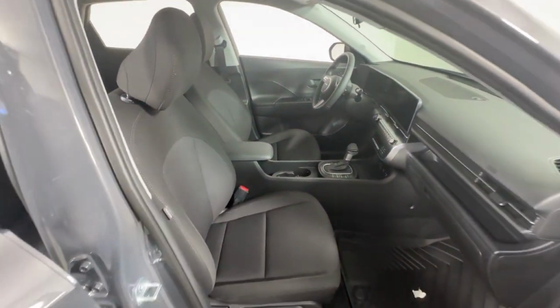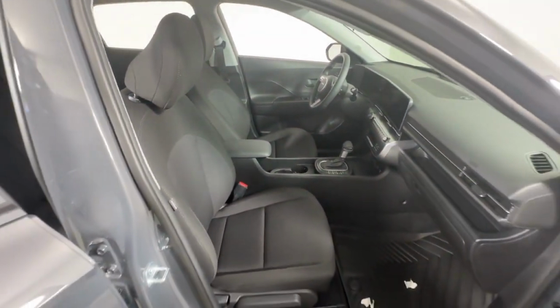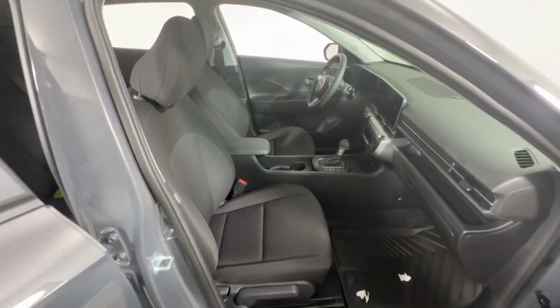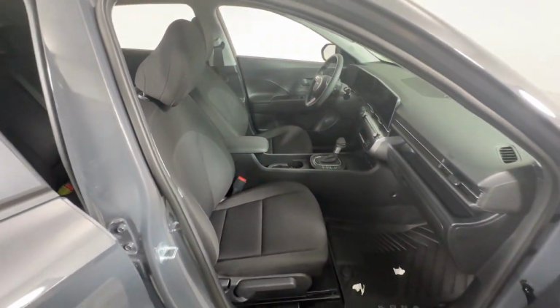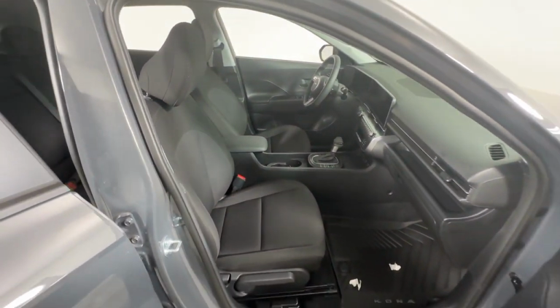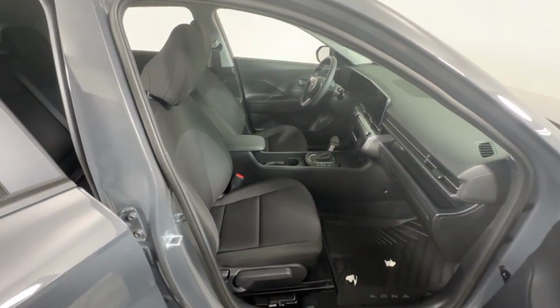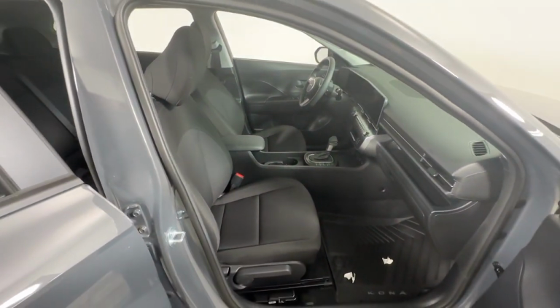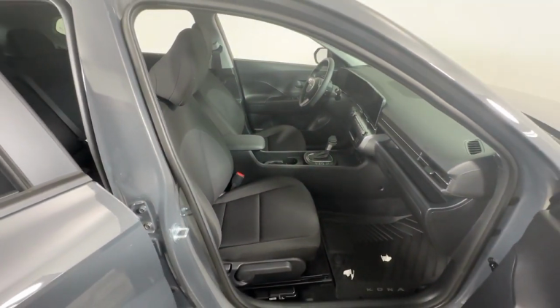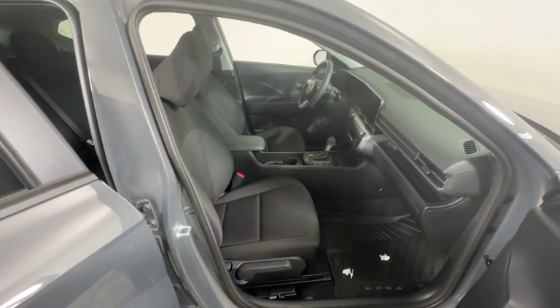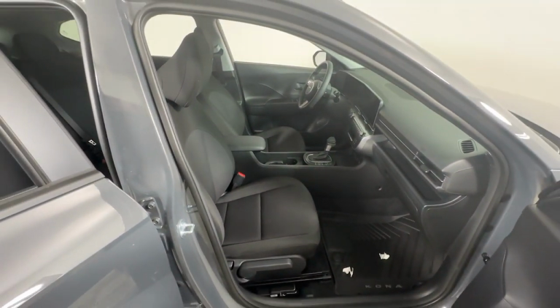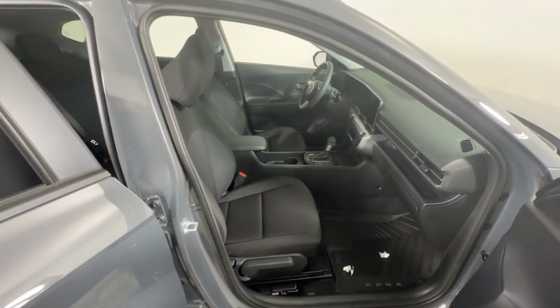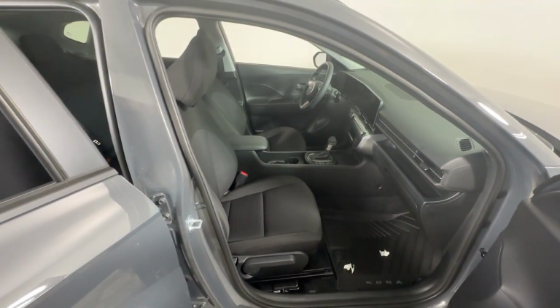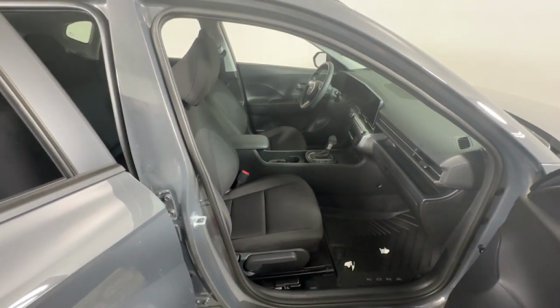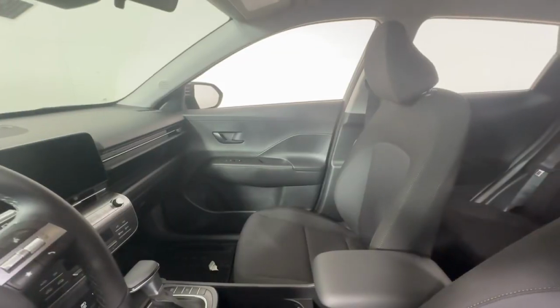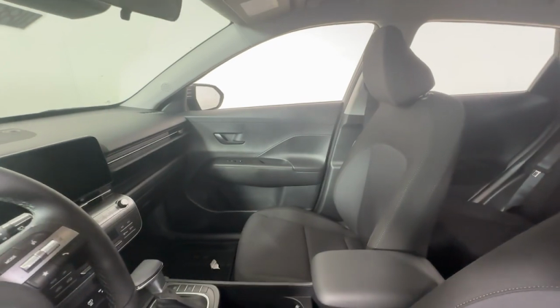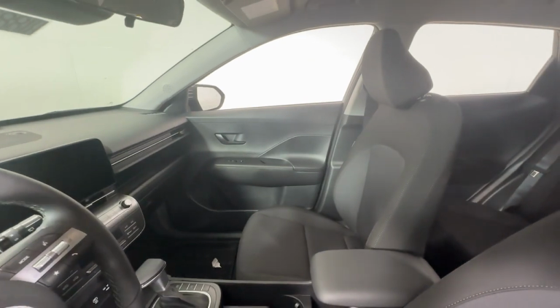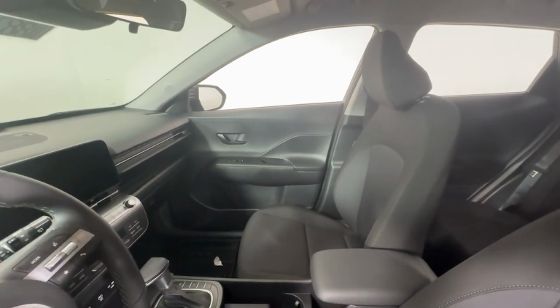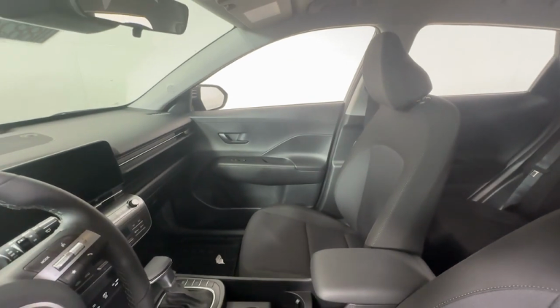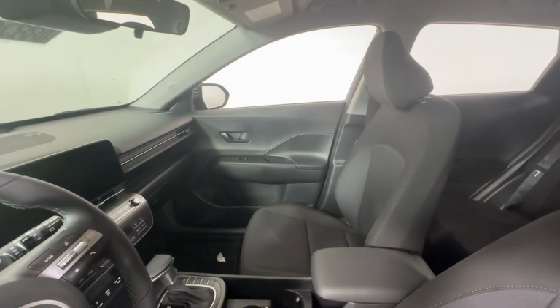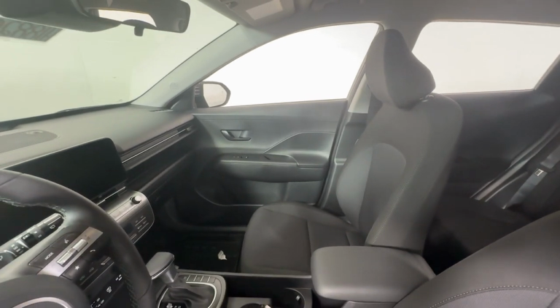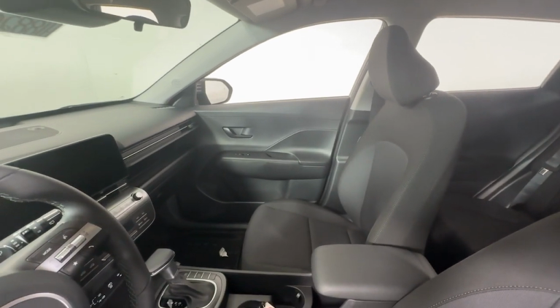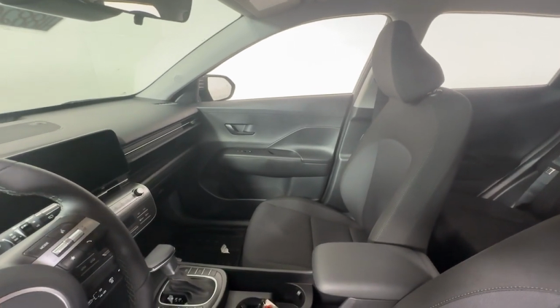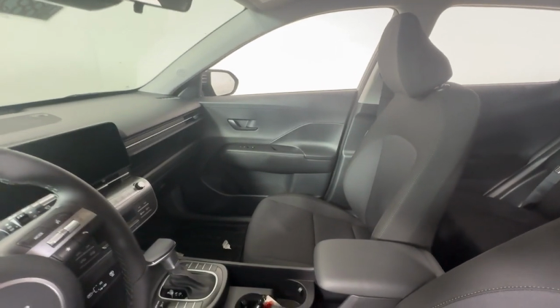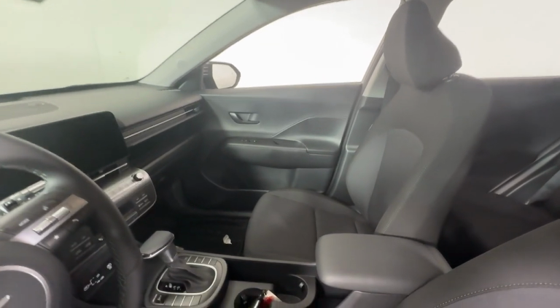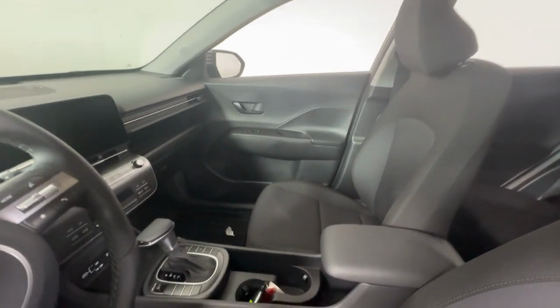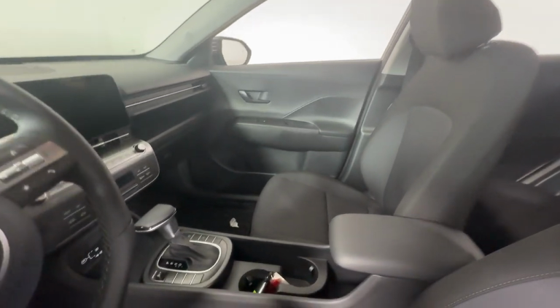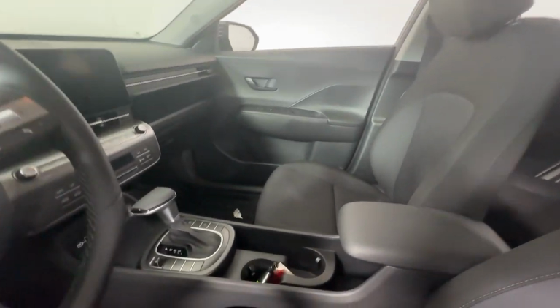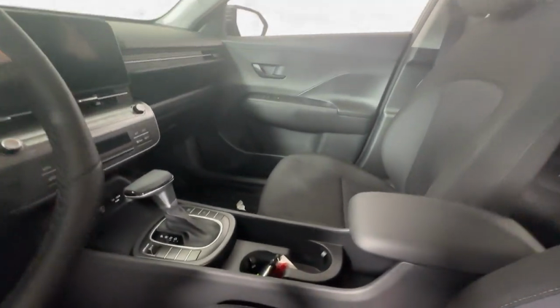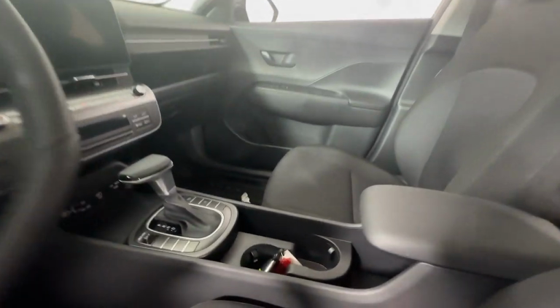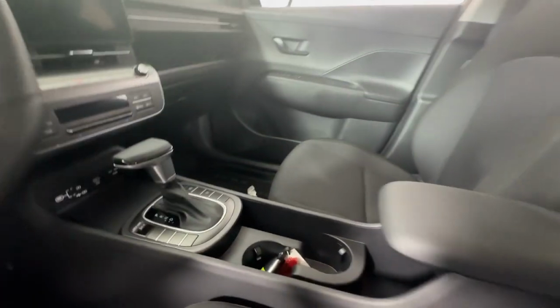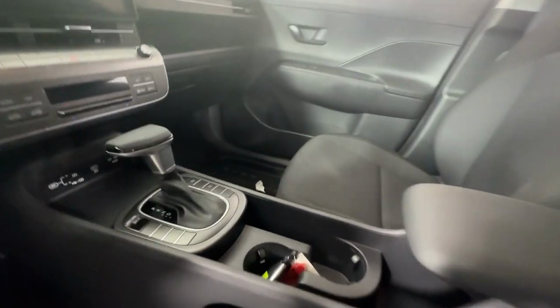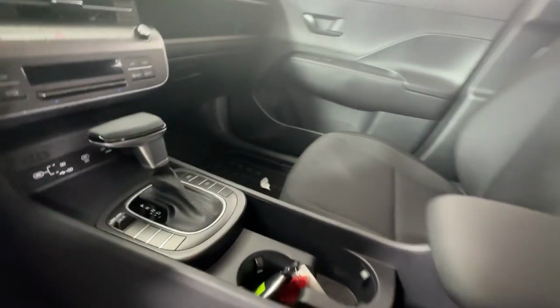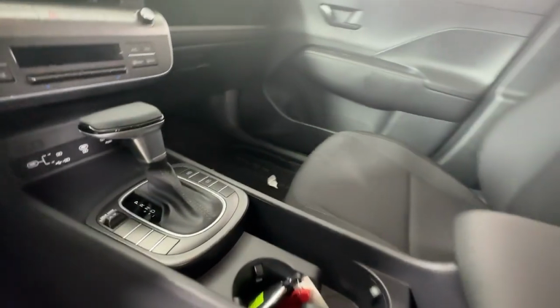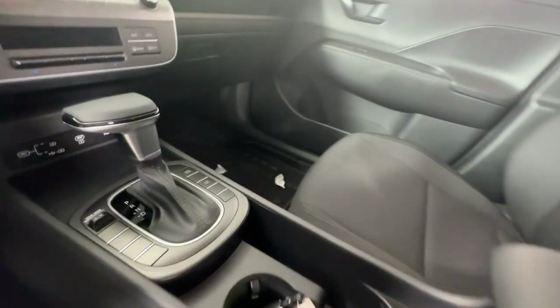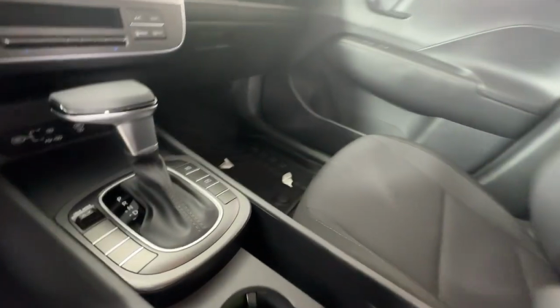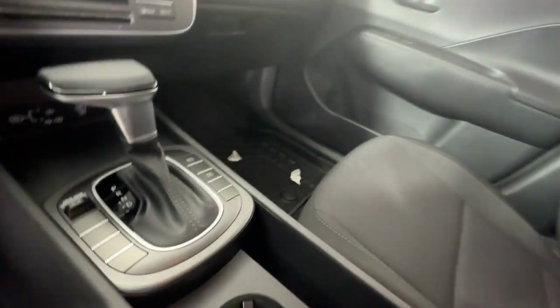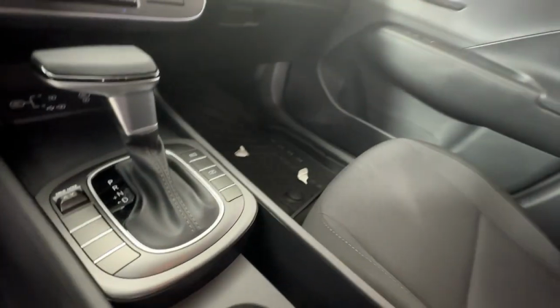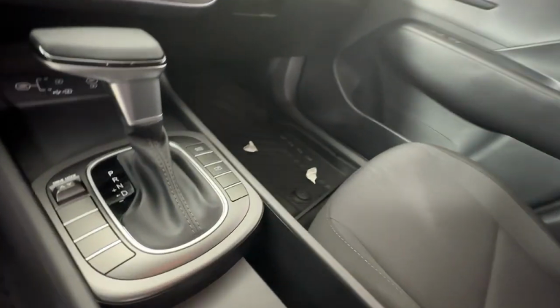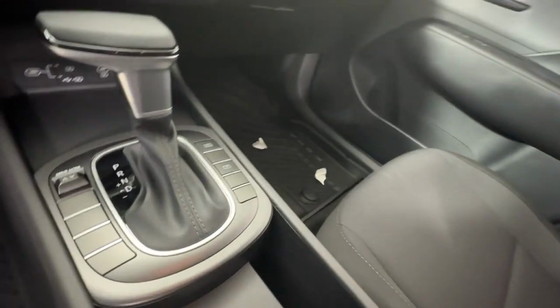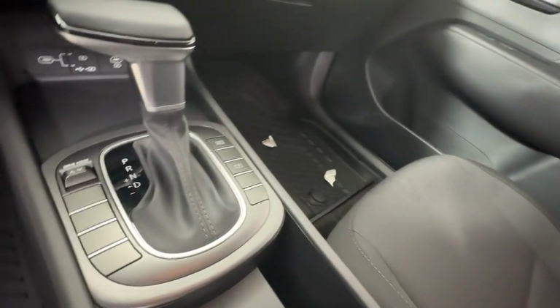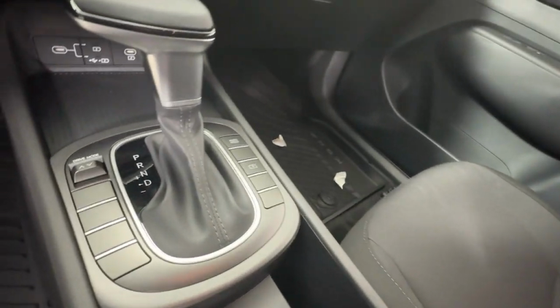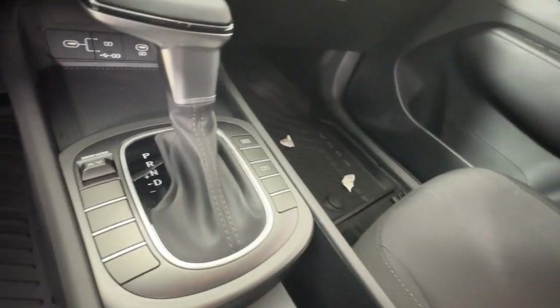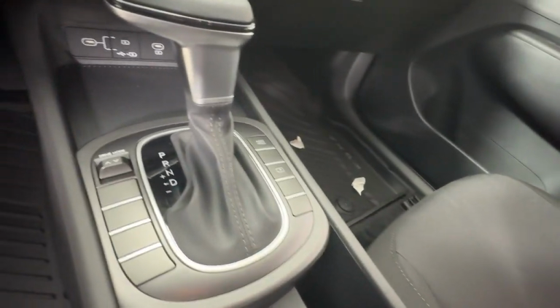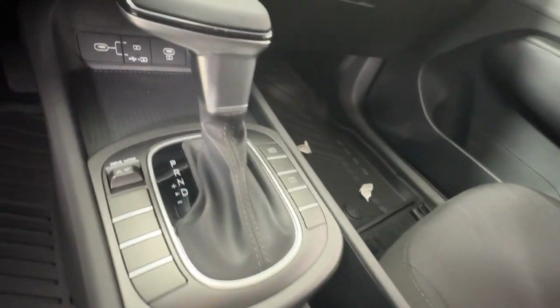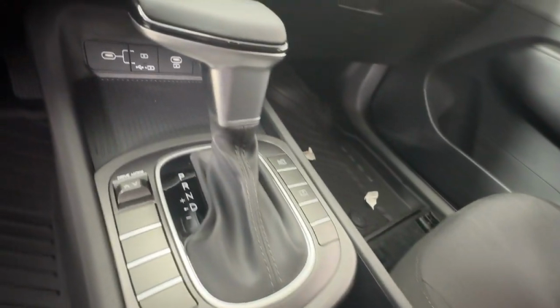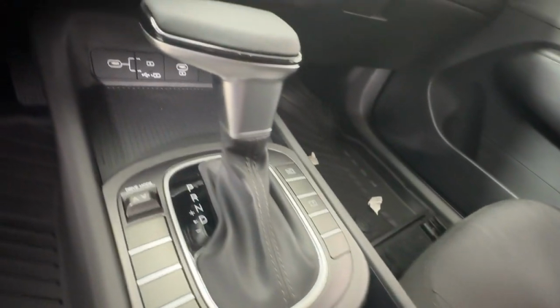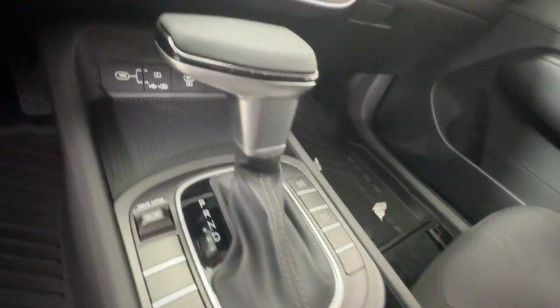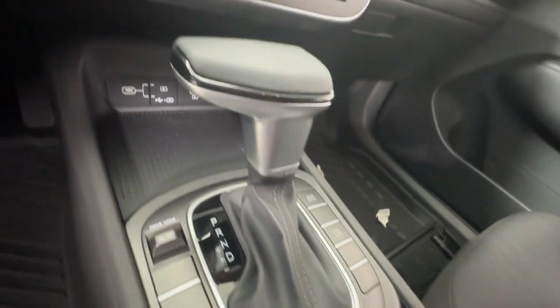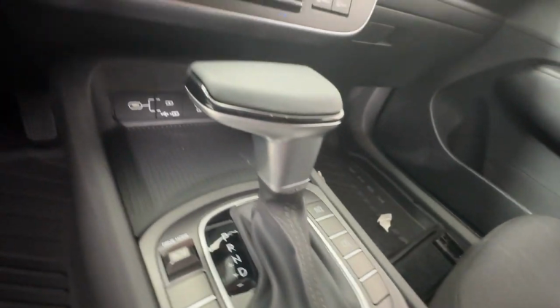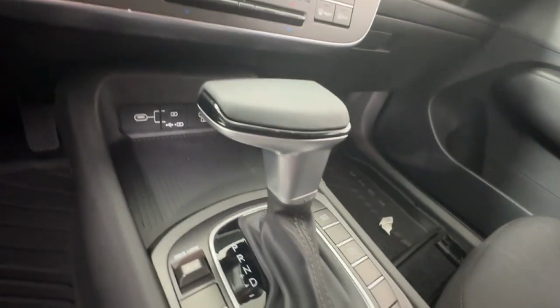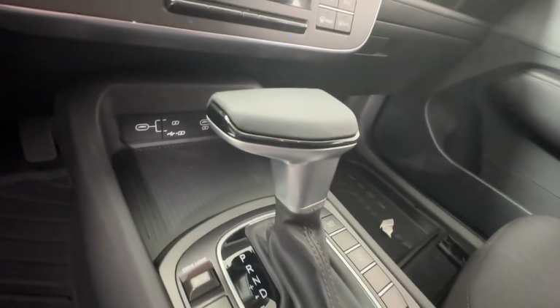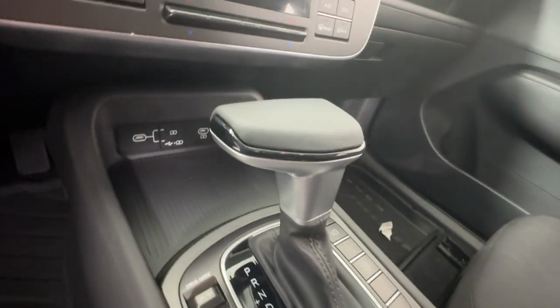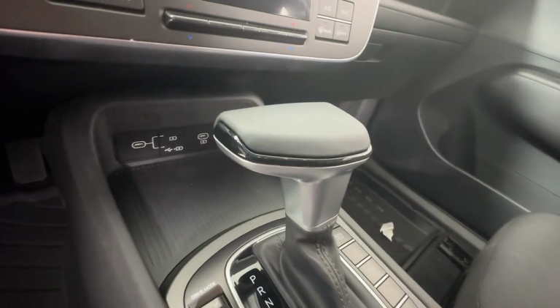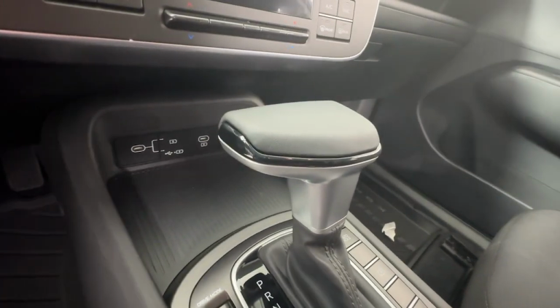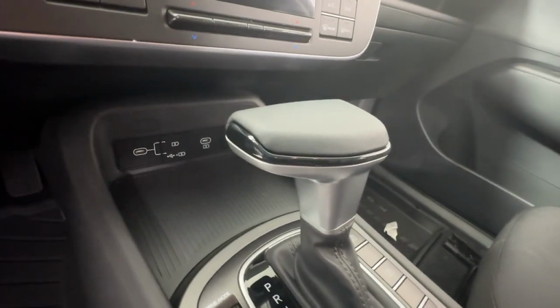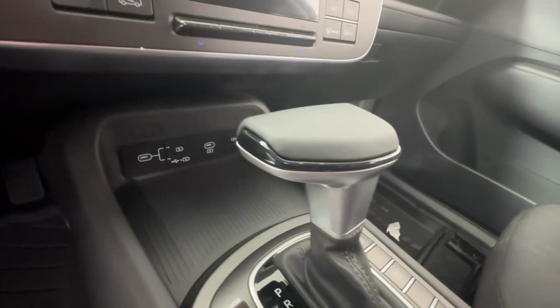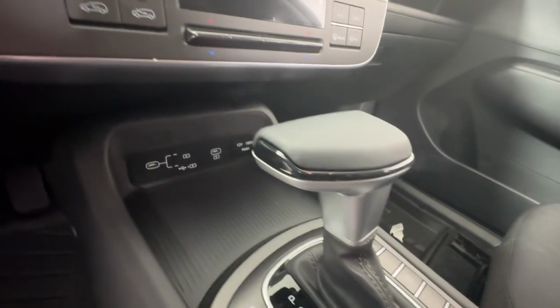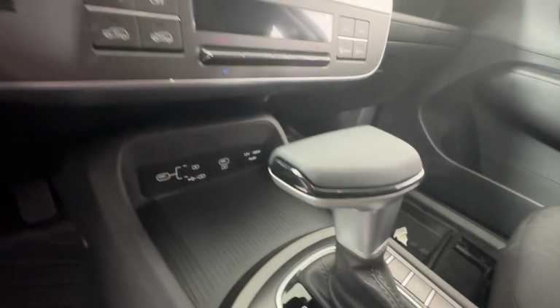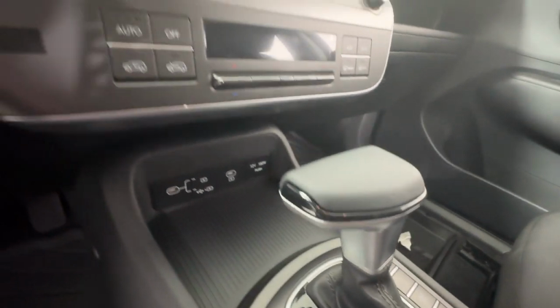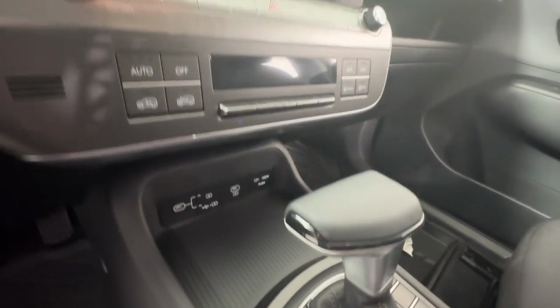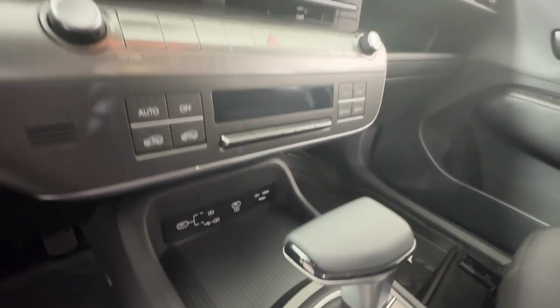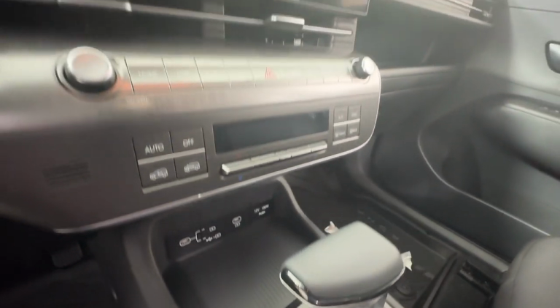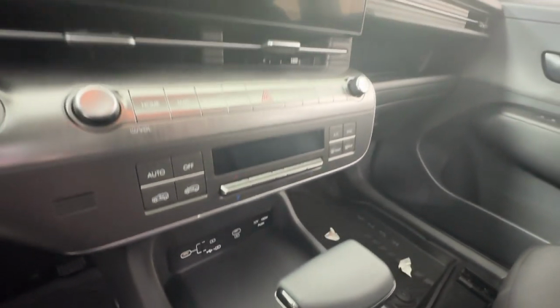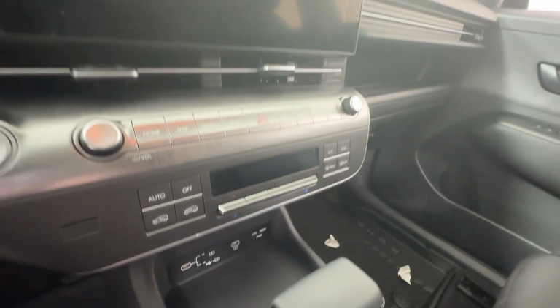Steering wheel audio controls, aluminum wheels, electronic stability control, alarm, and a power driver's seat.